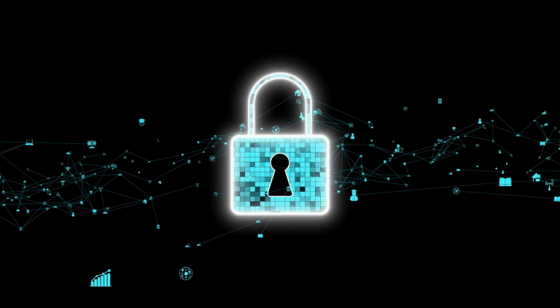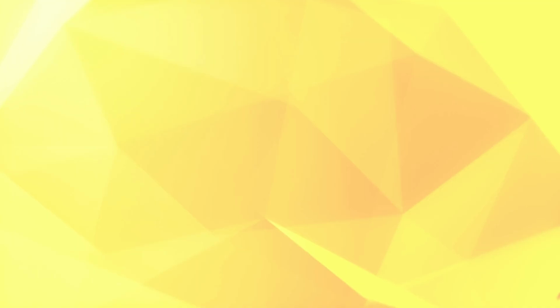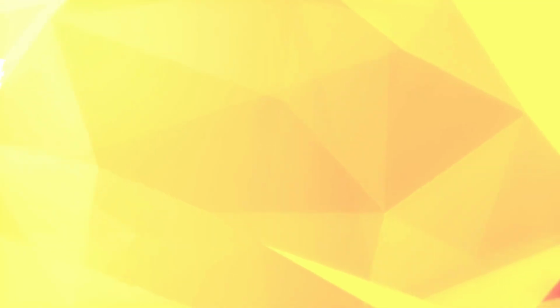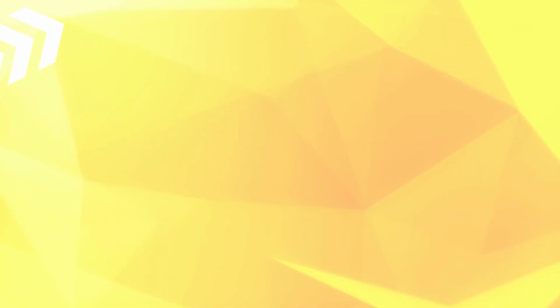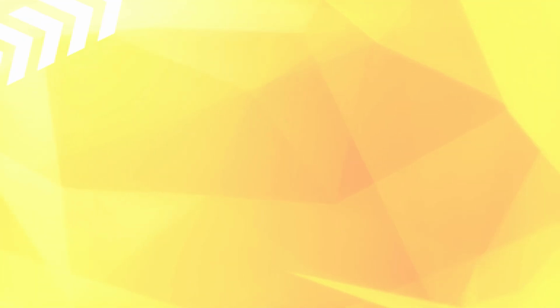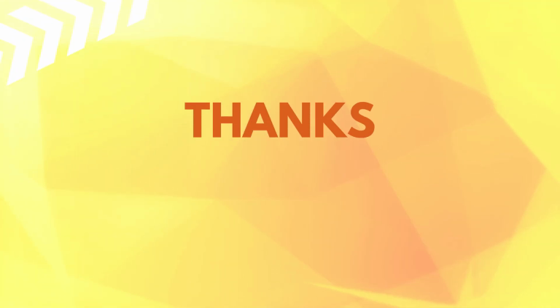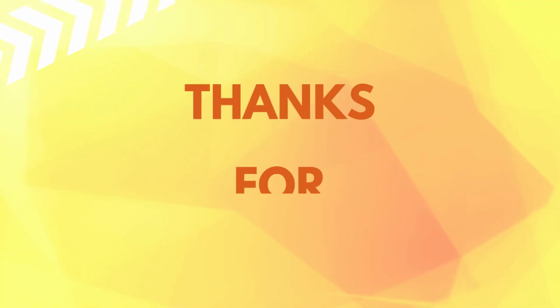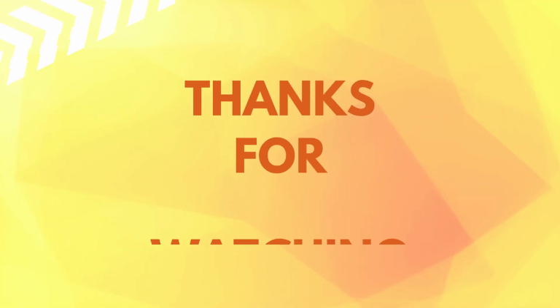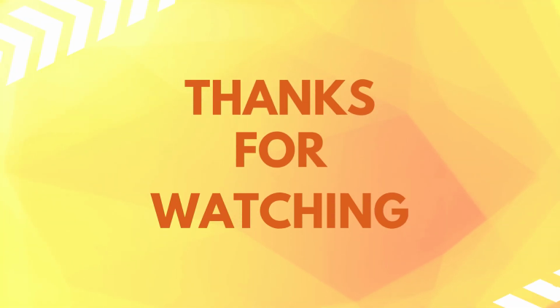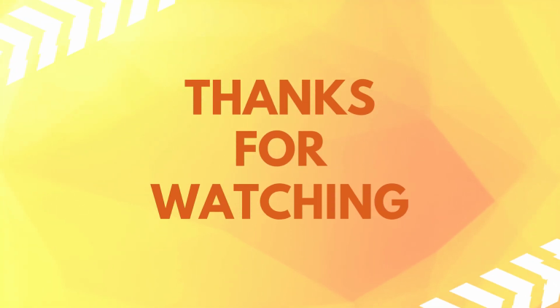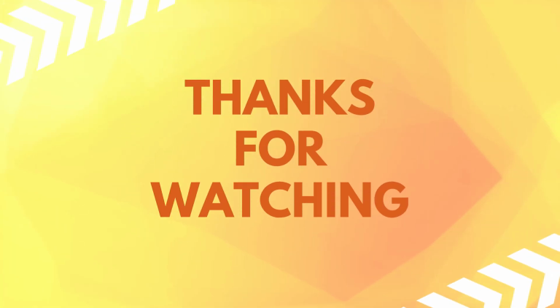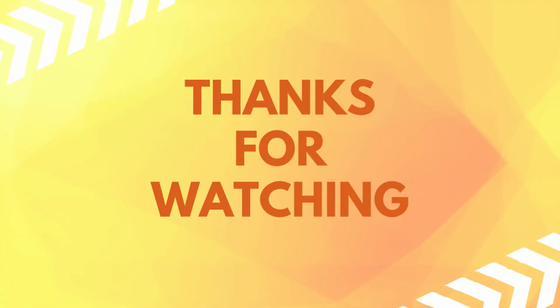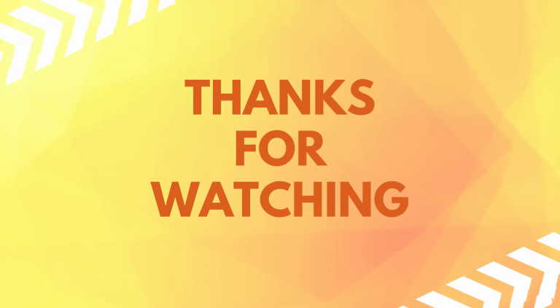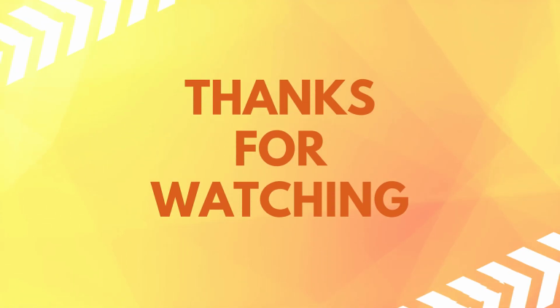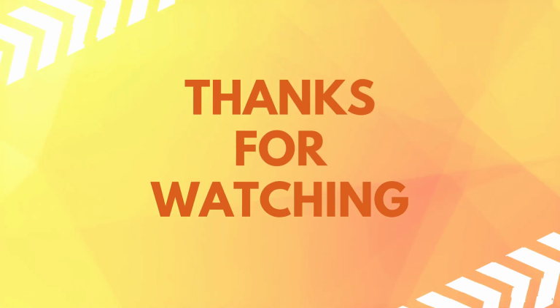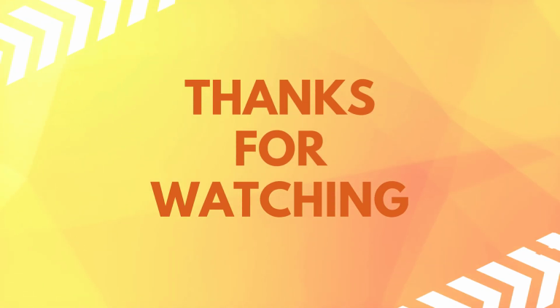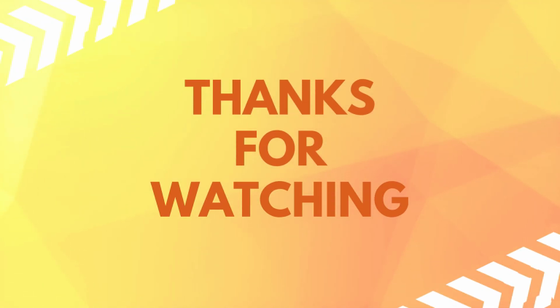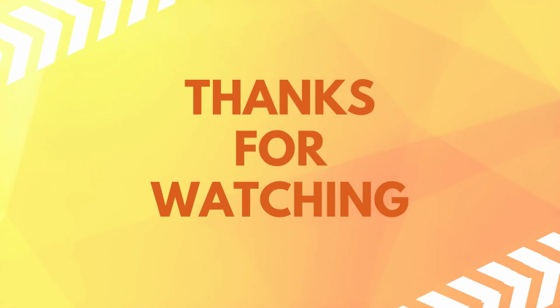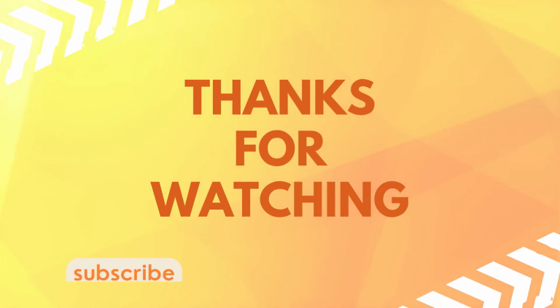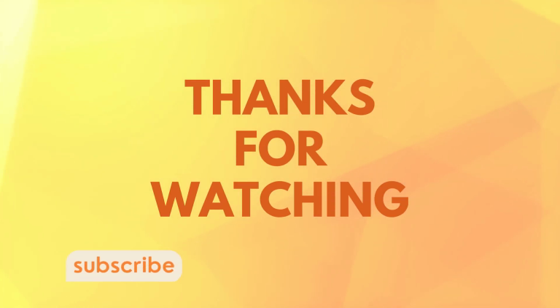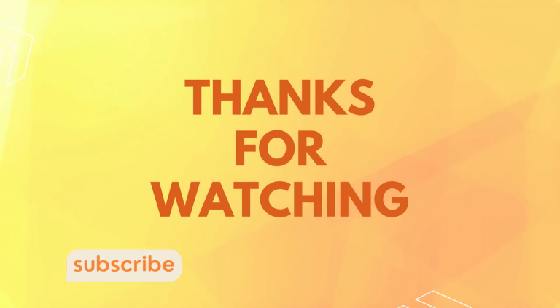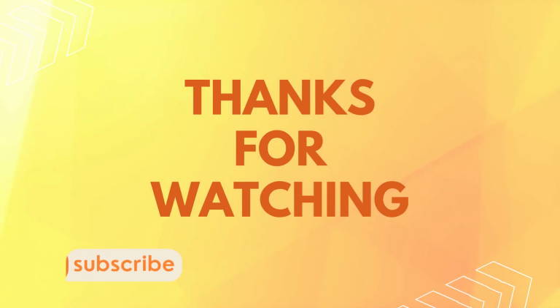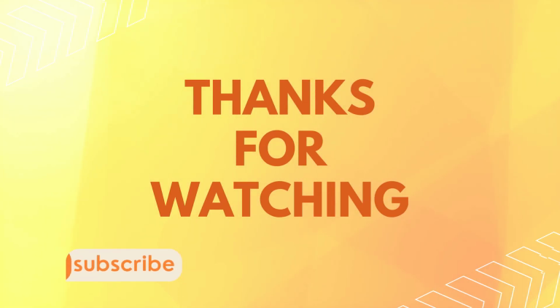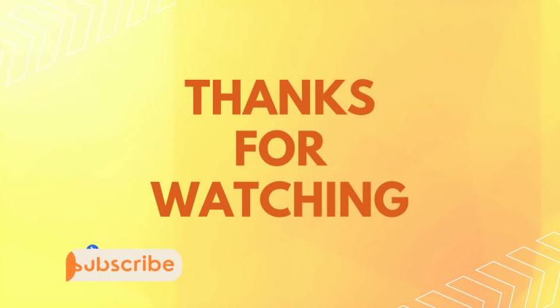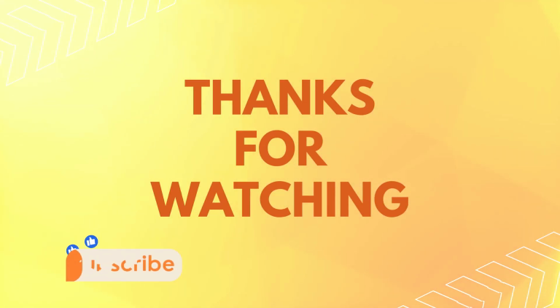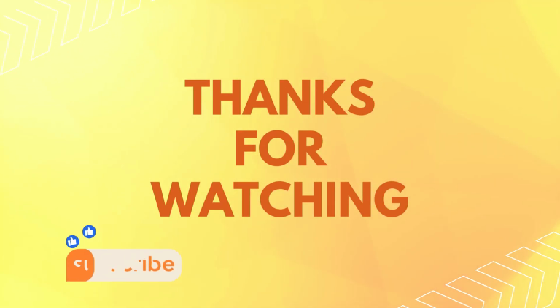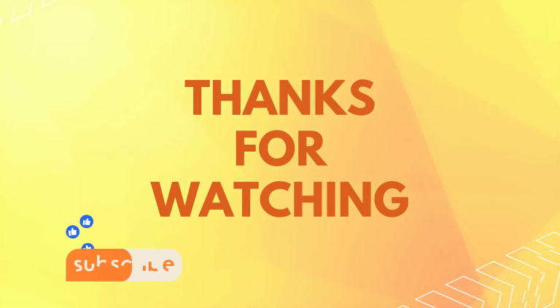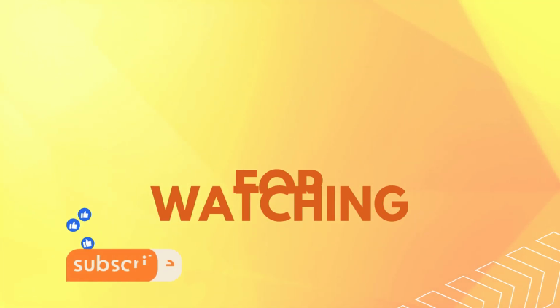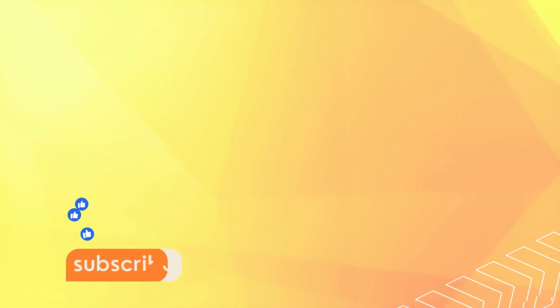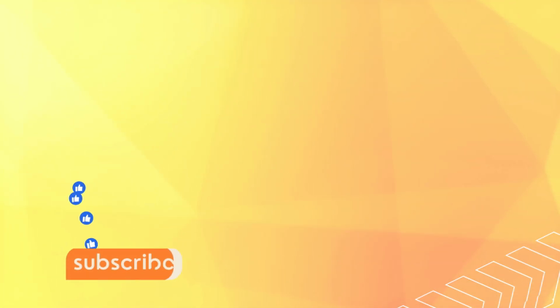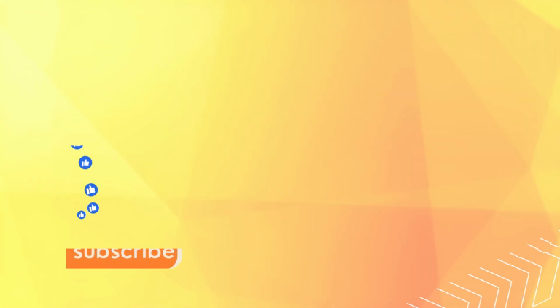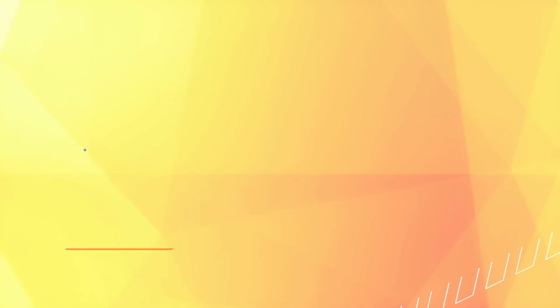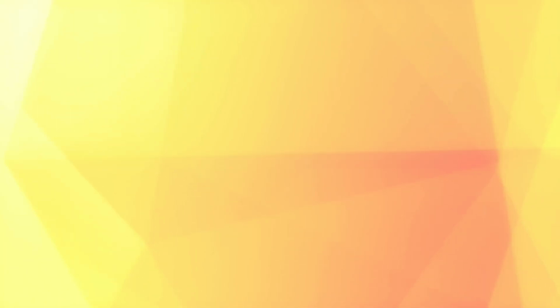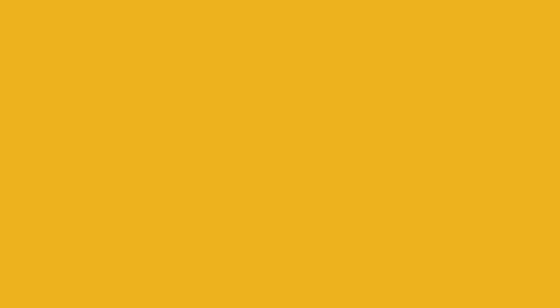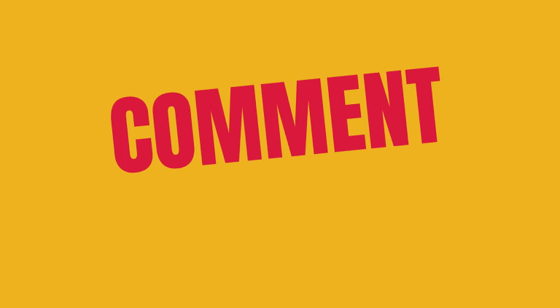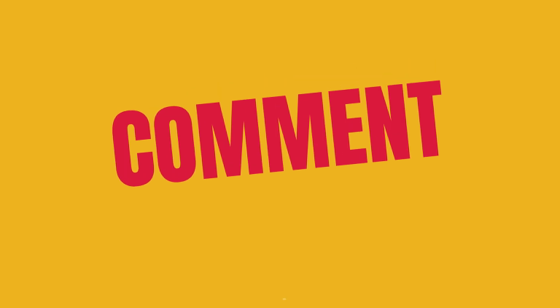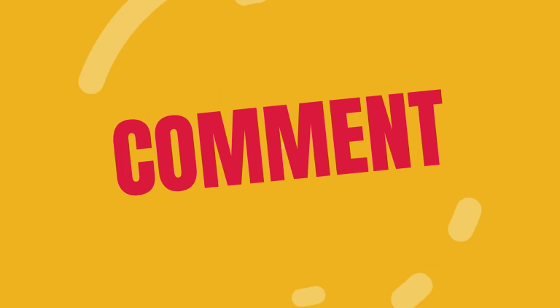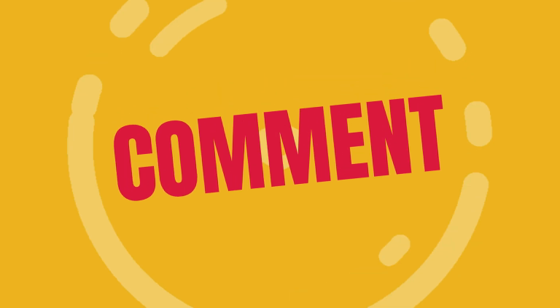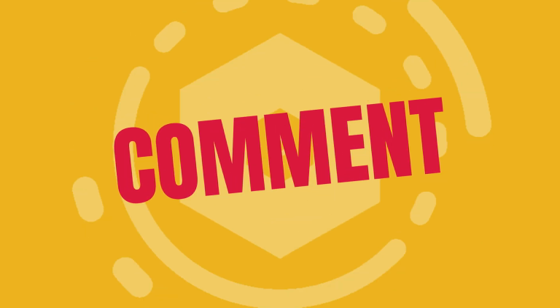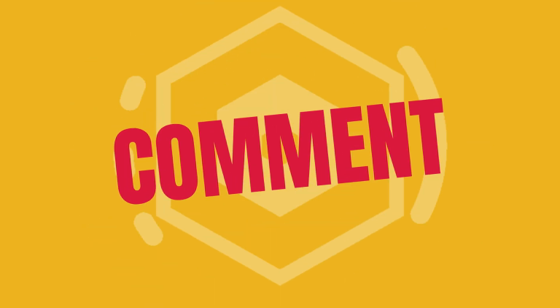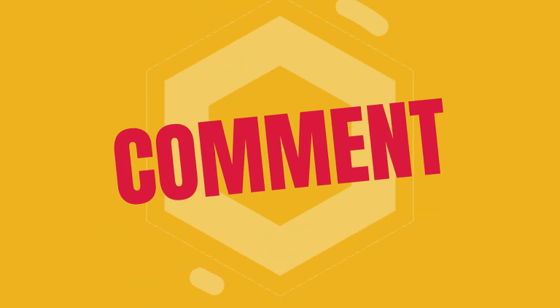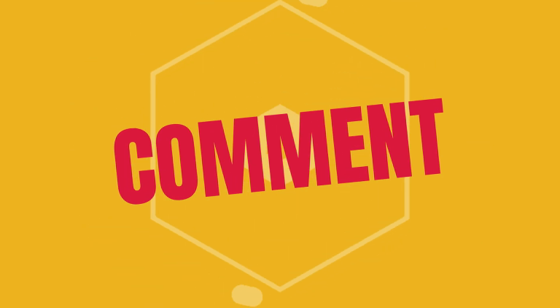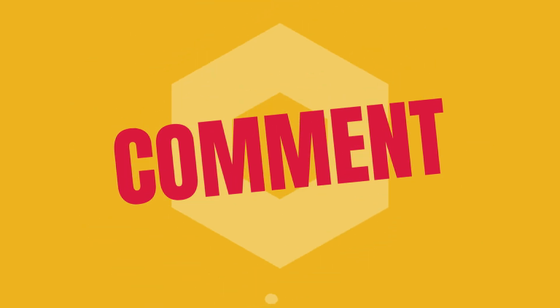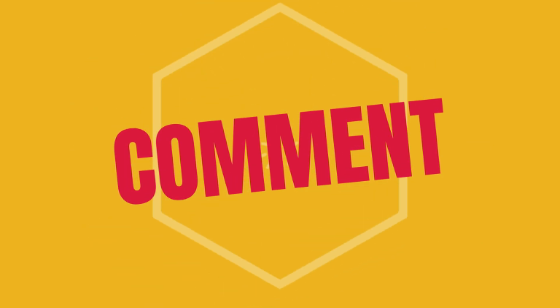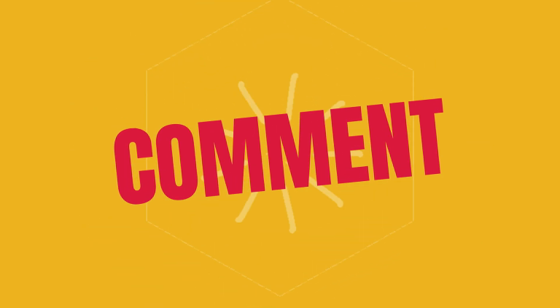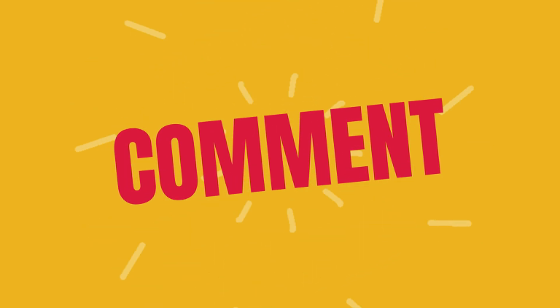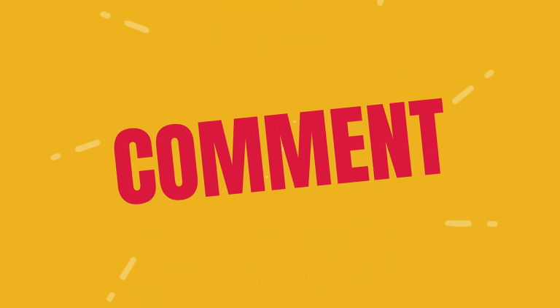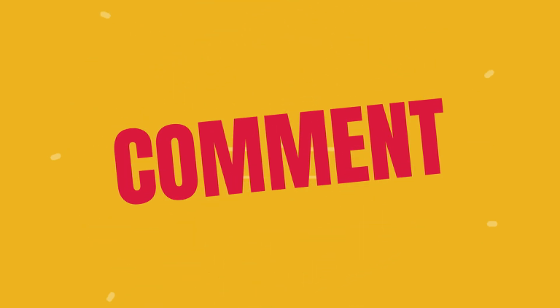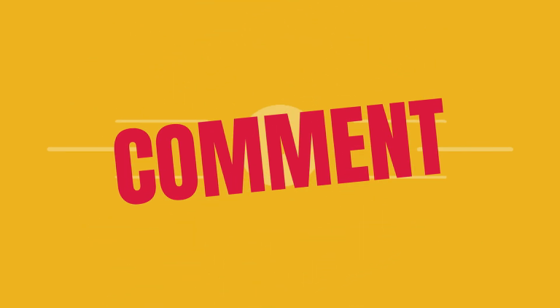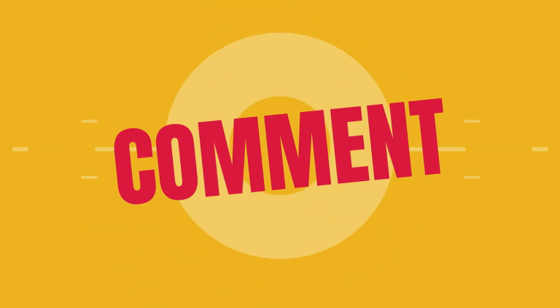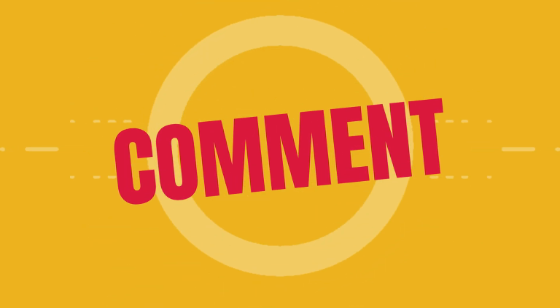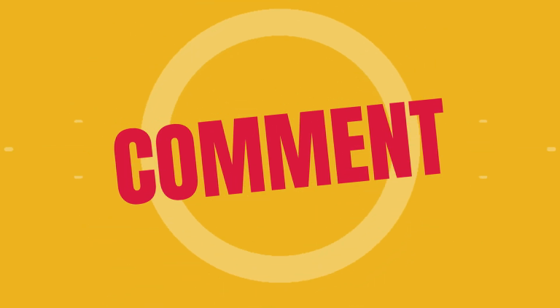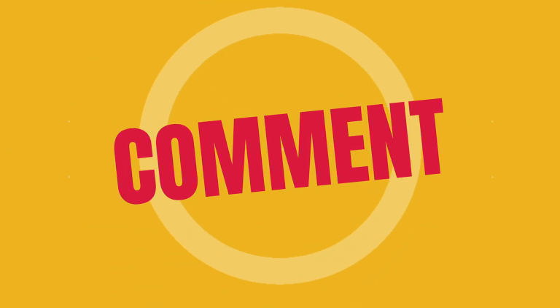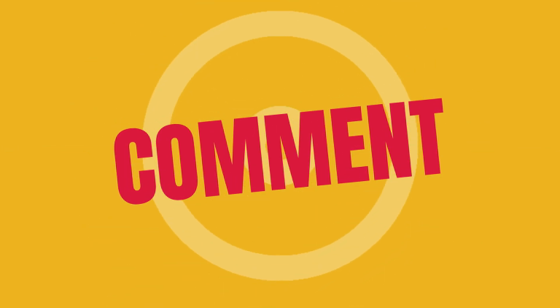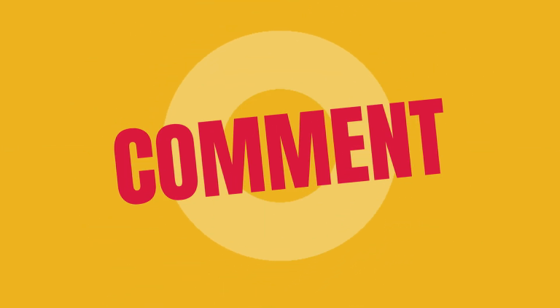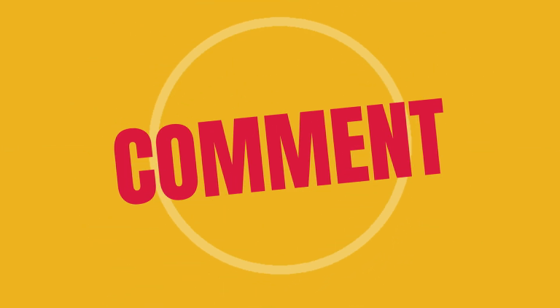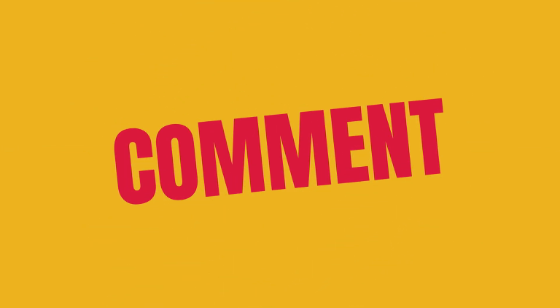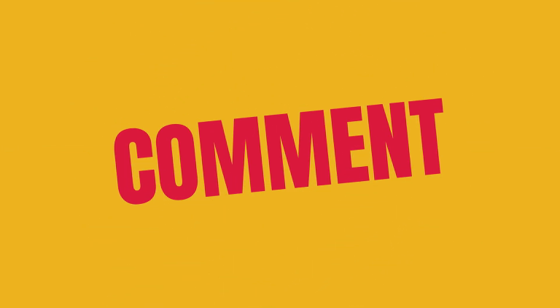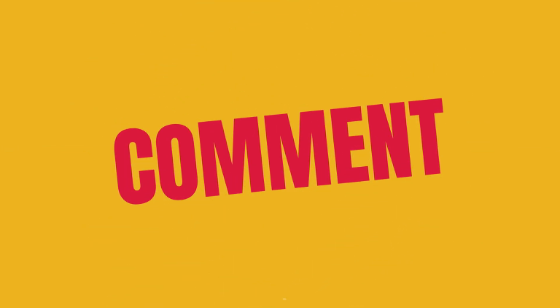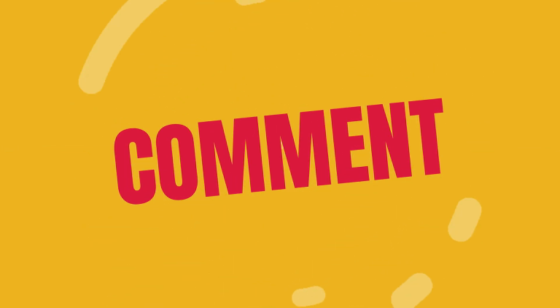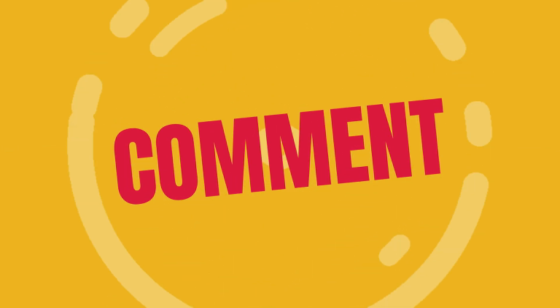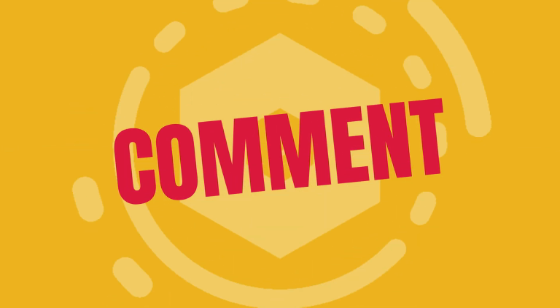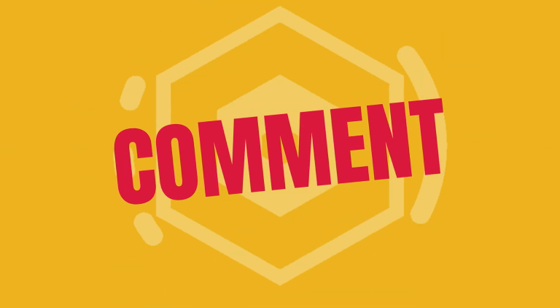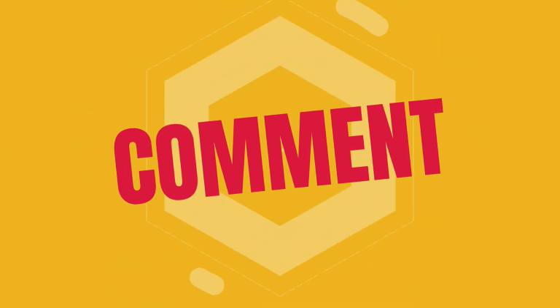Thank you for watching the video. Make sure to like and subscribe, and let us know in the comments if everything worked for you or if you have any questions.